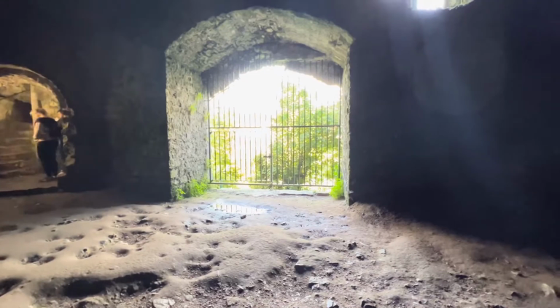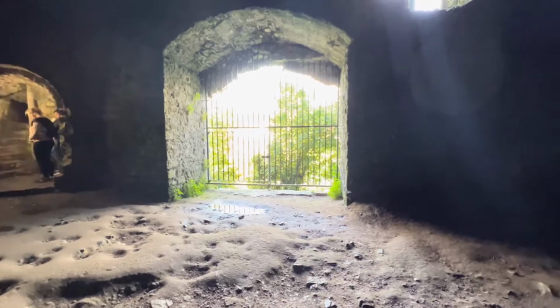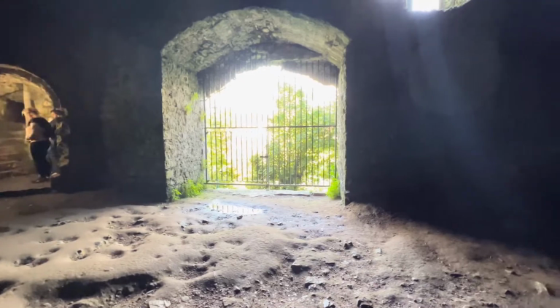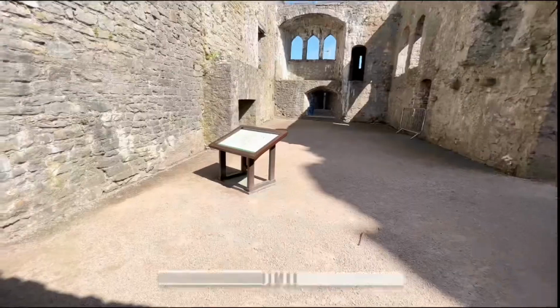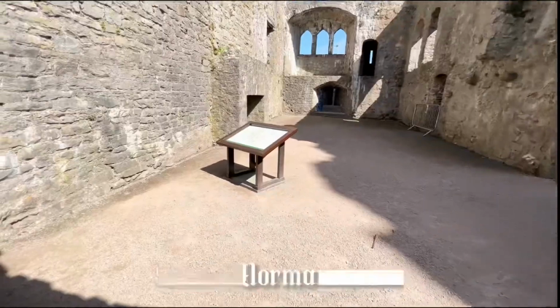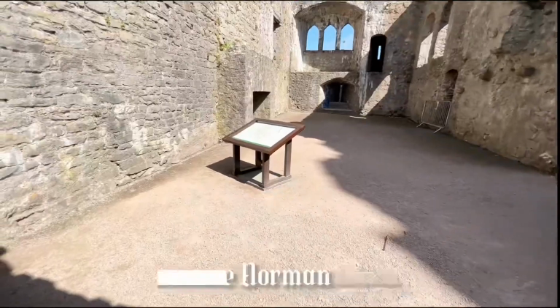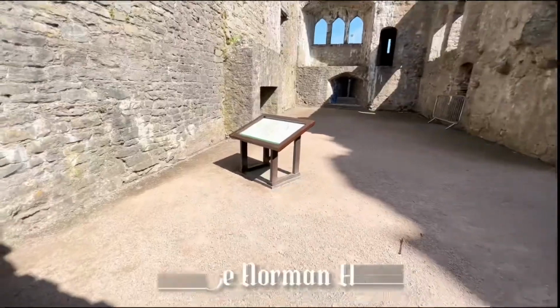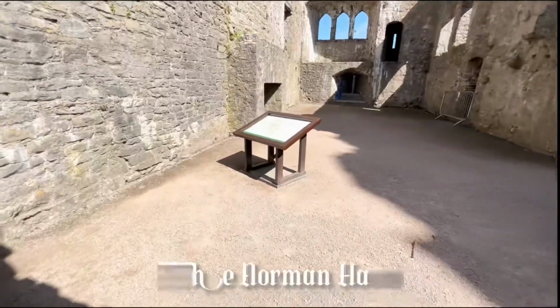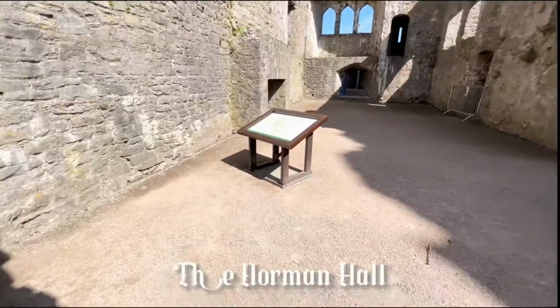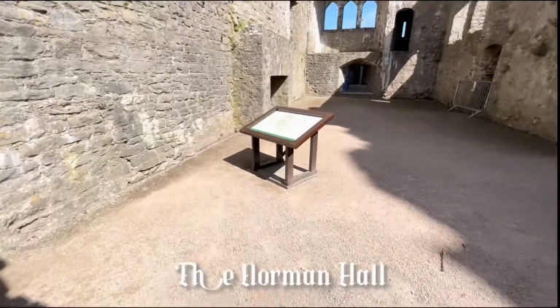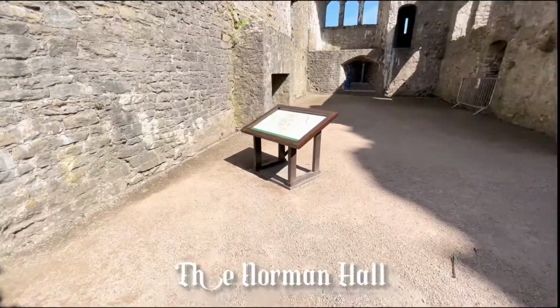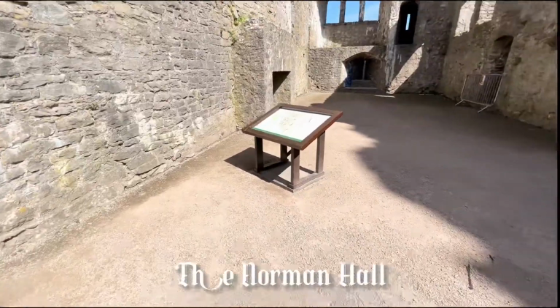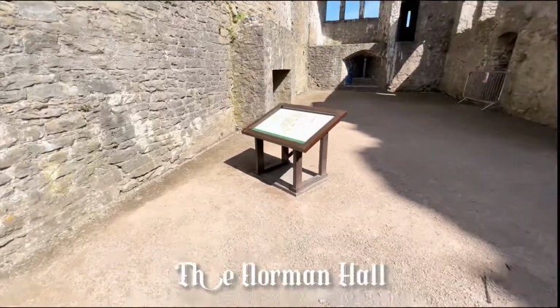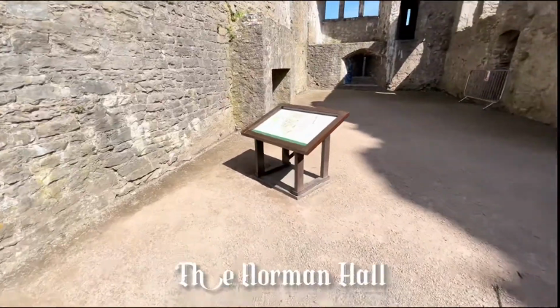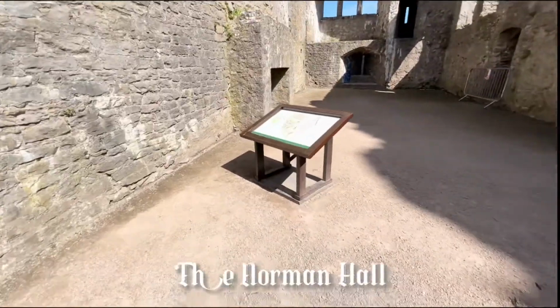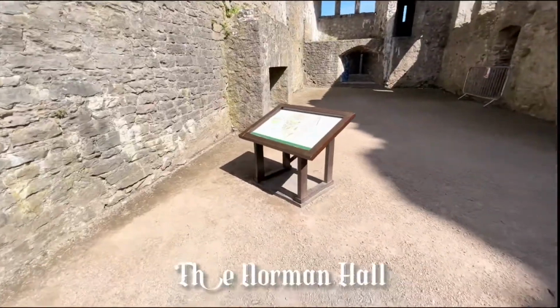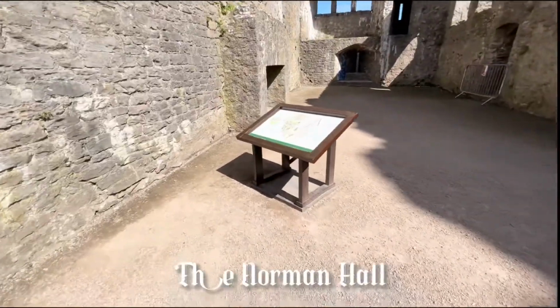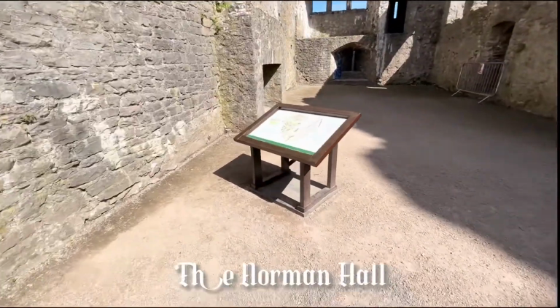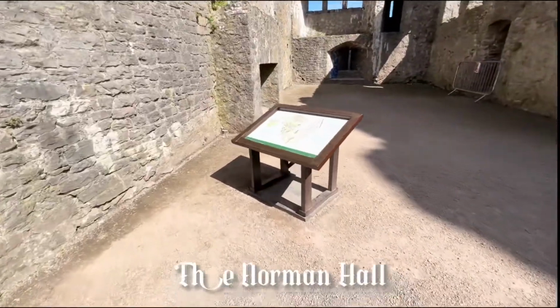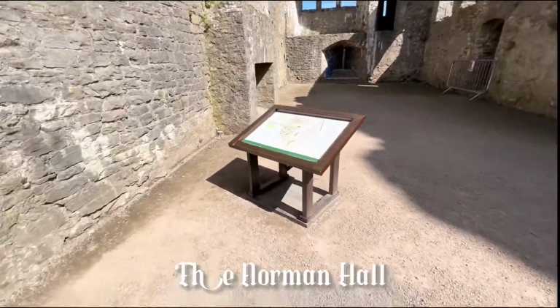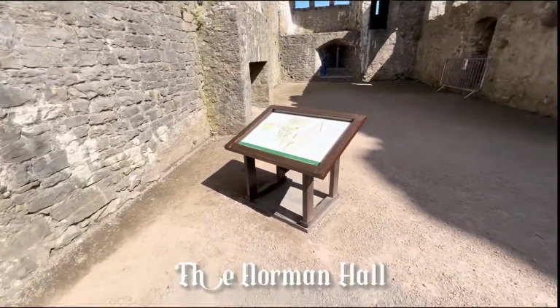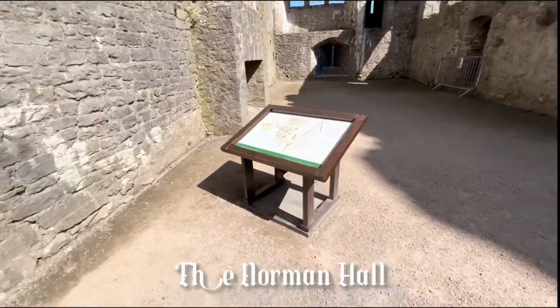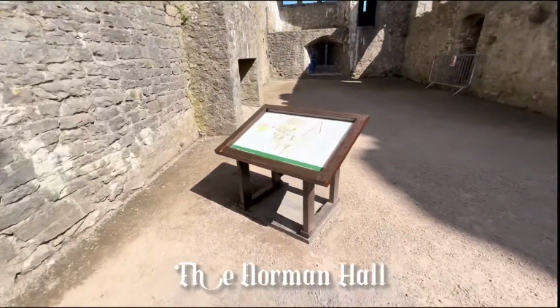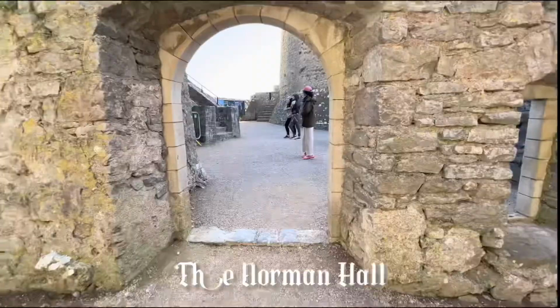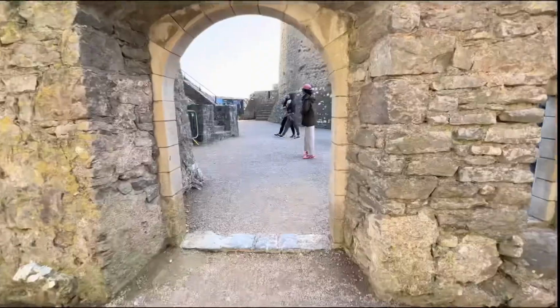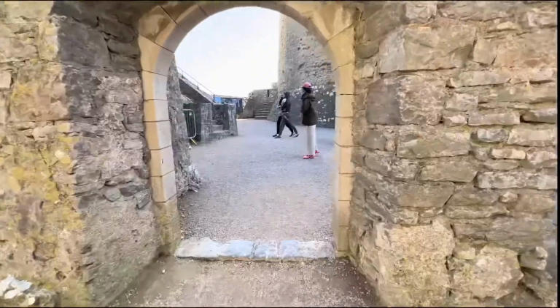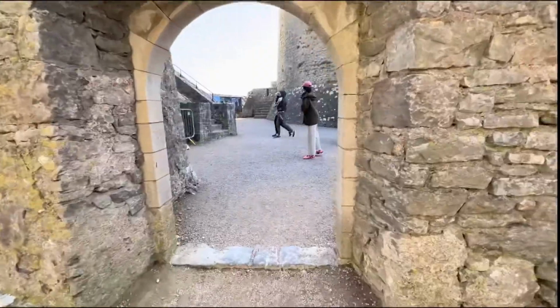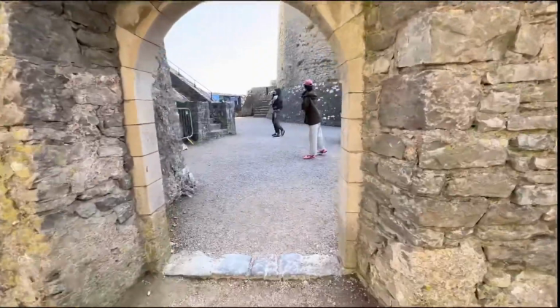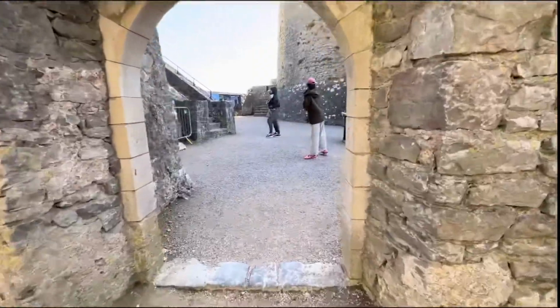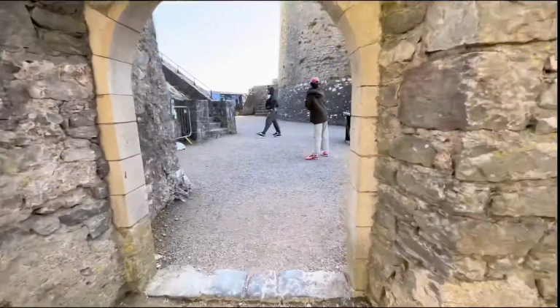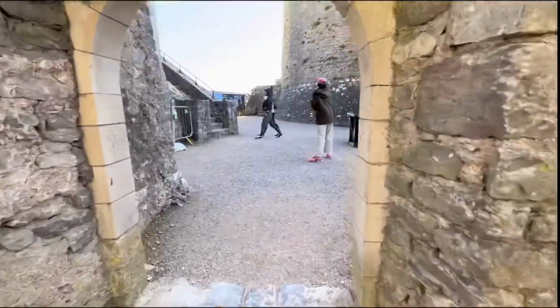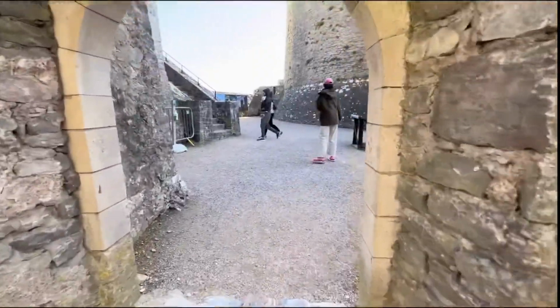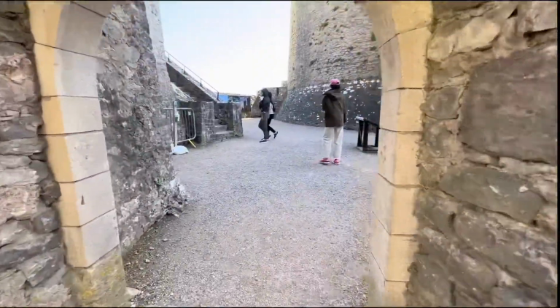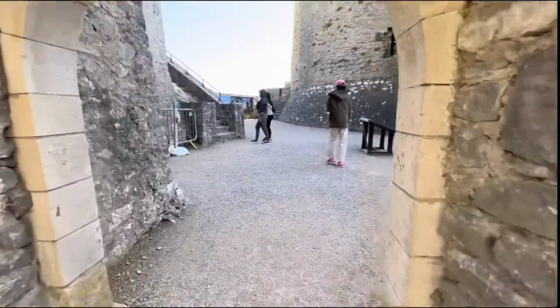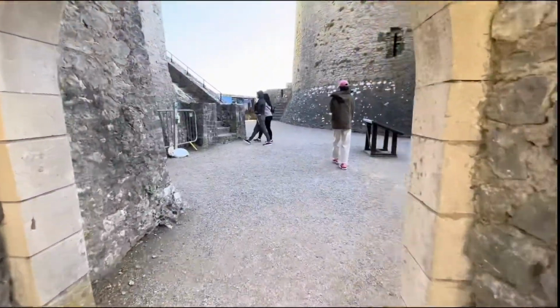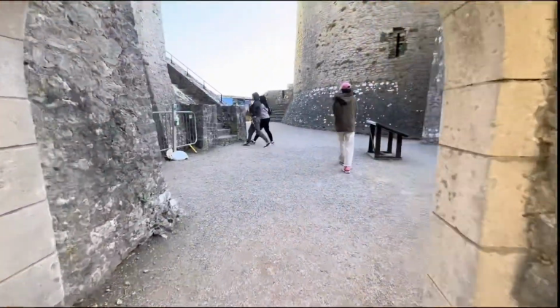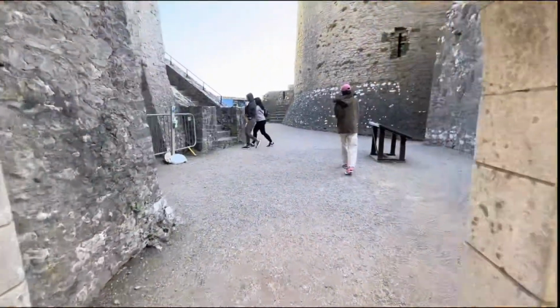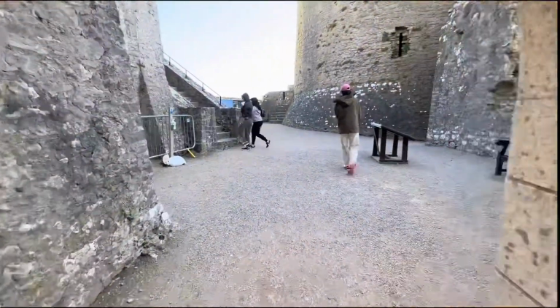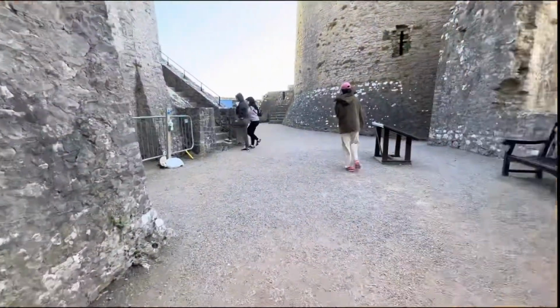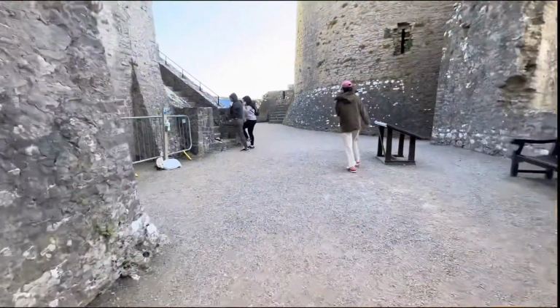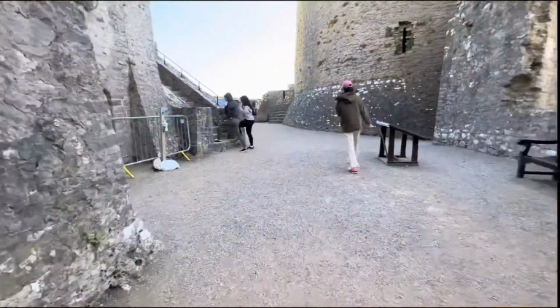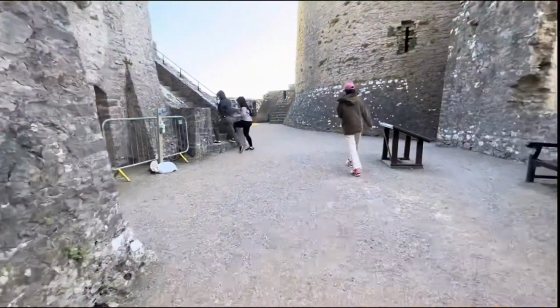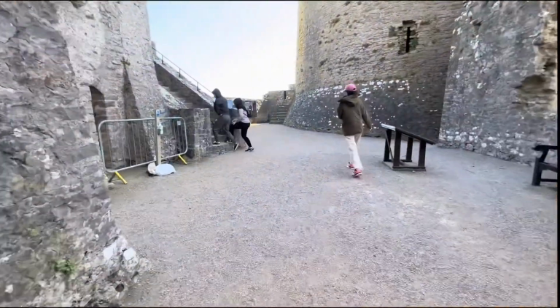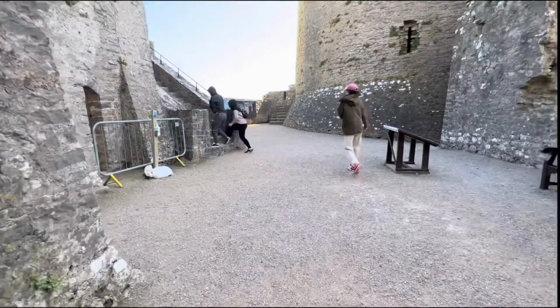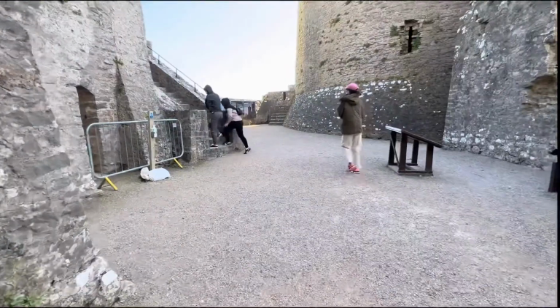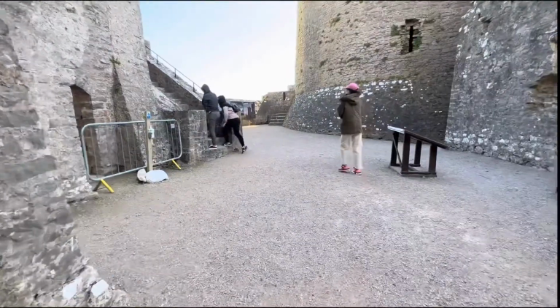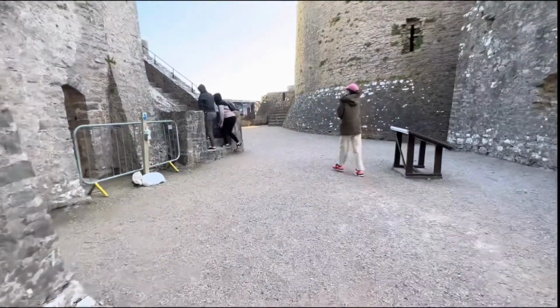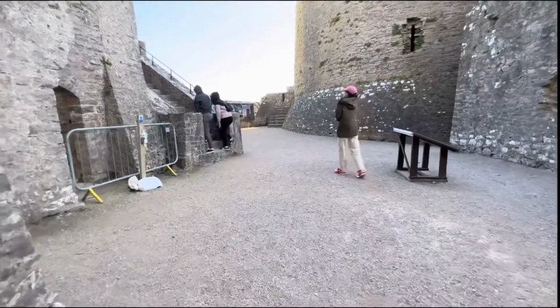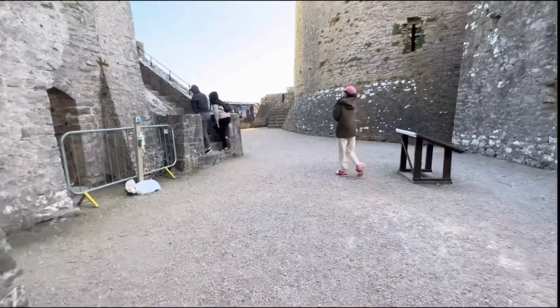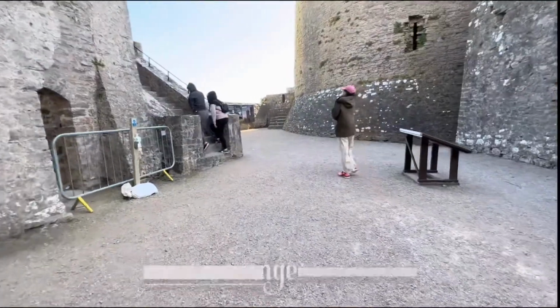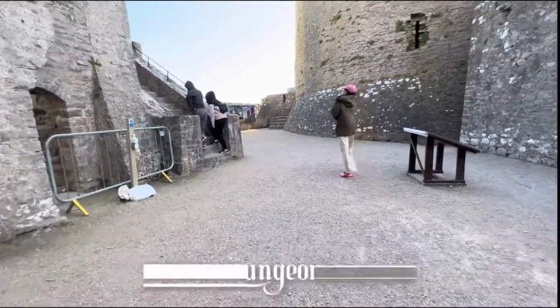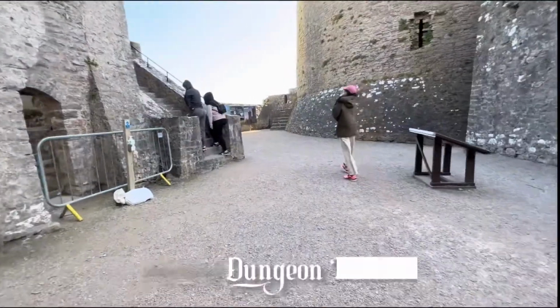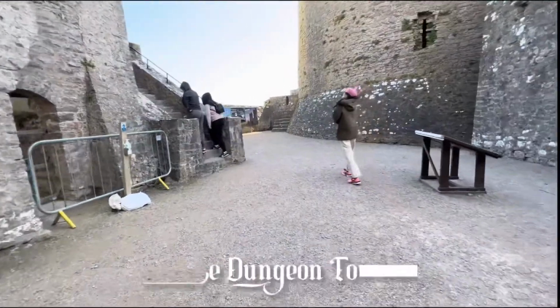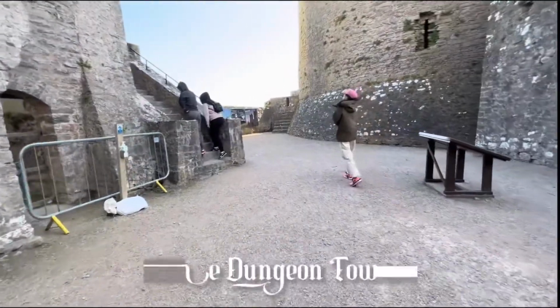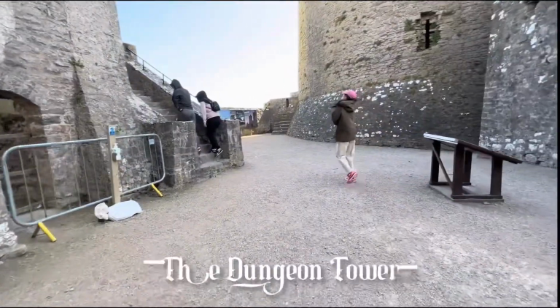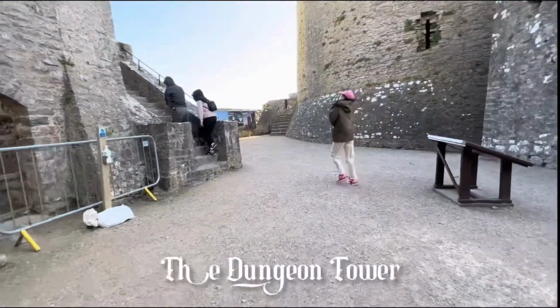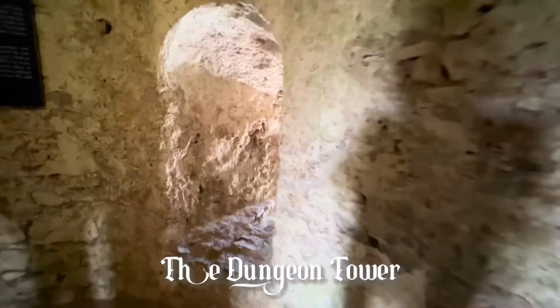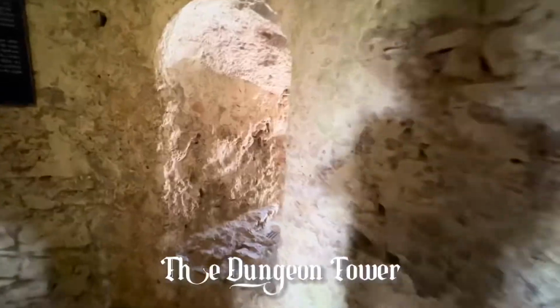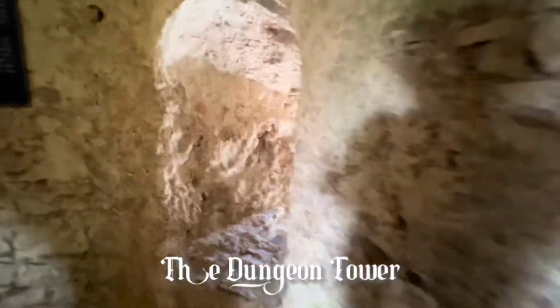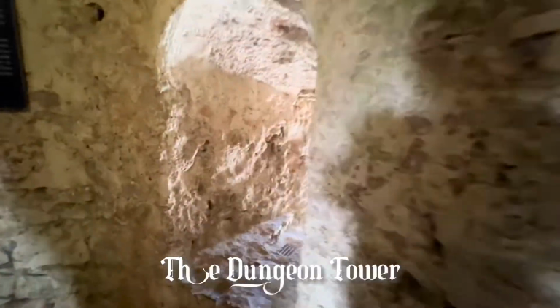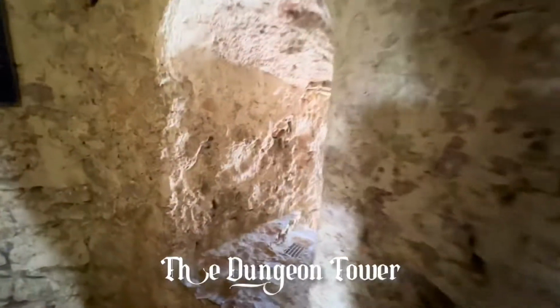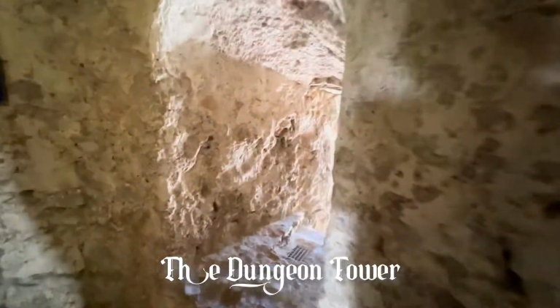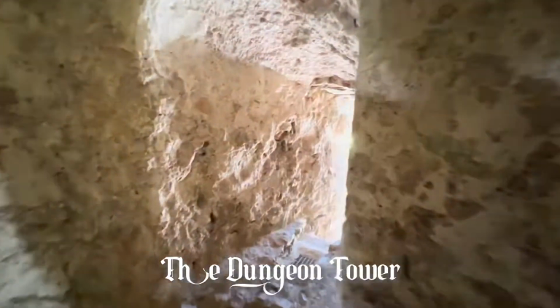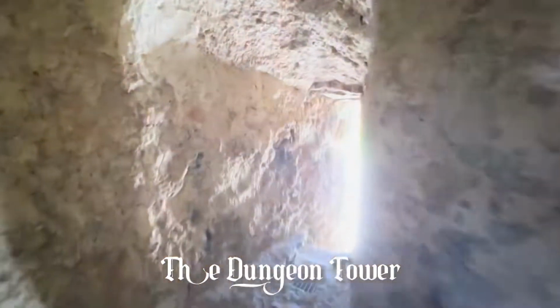The Norman Hall is probably the oldest masonry building in the castle, when the defences were still made of timber.